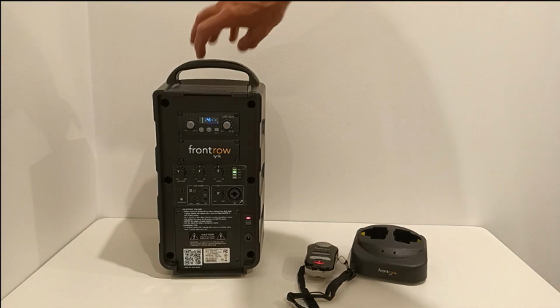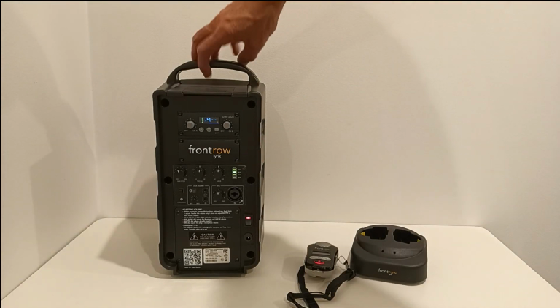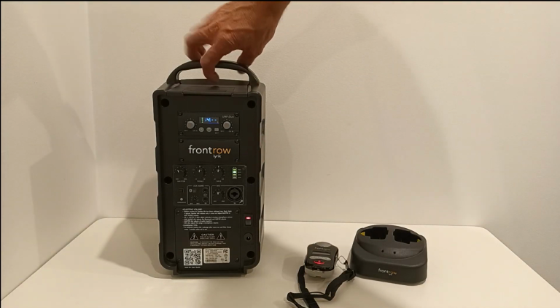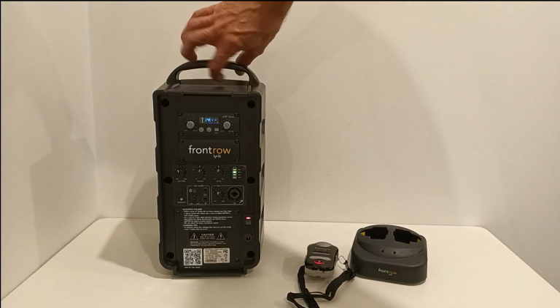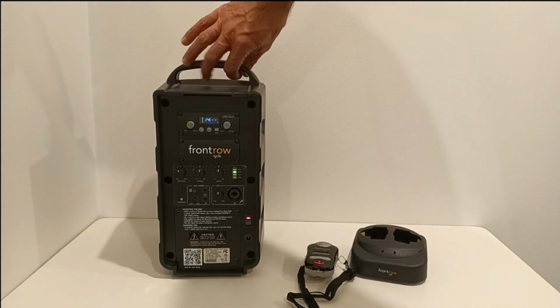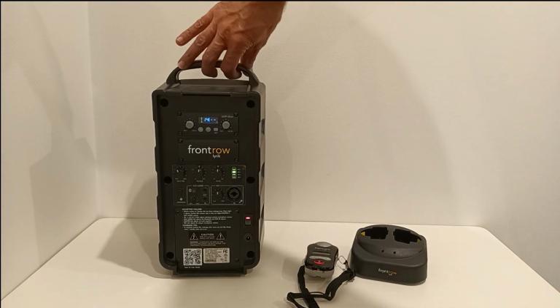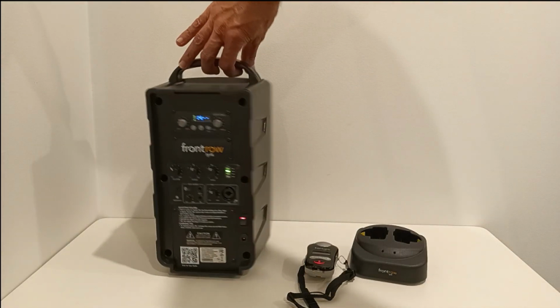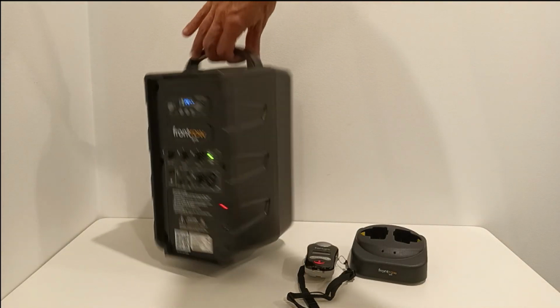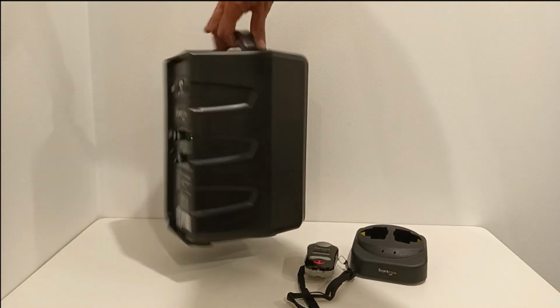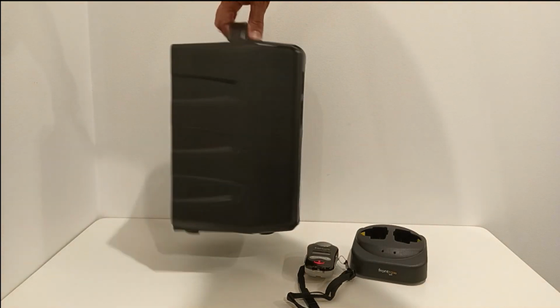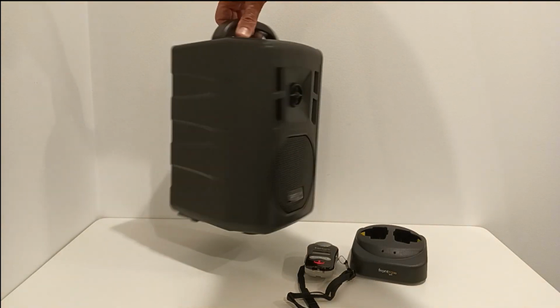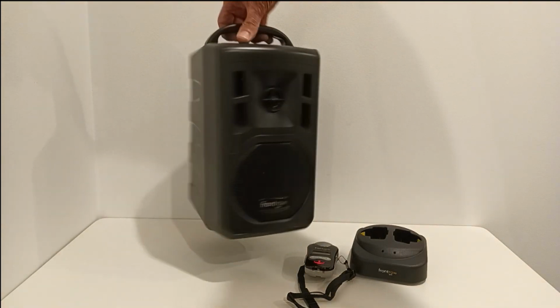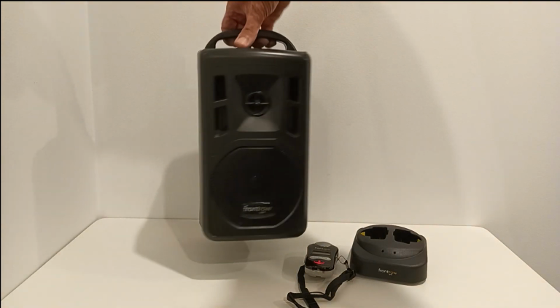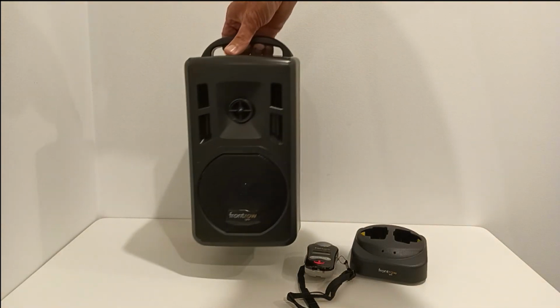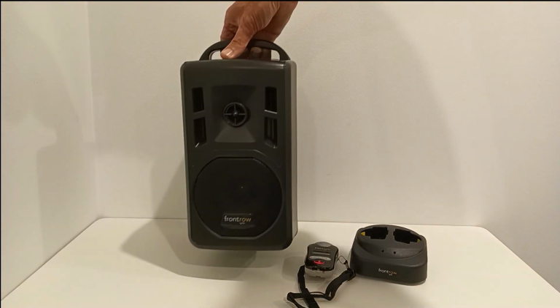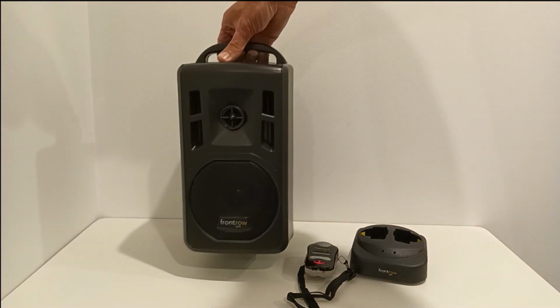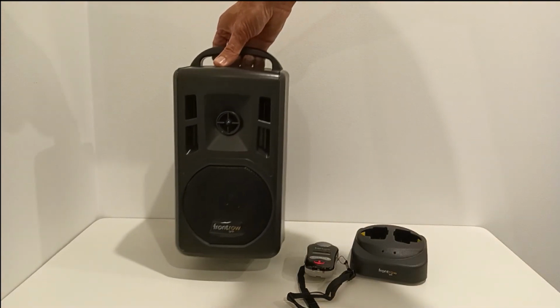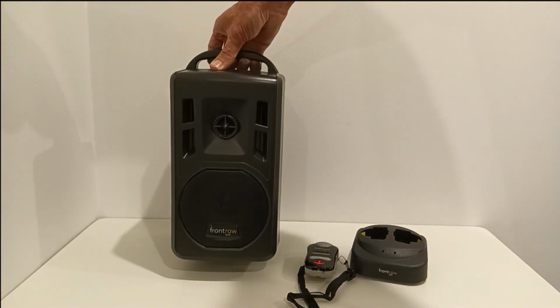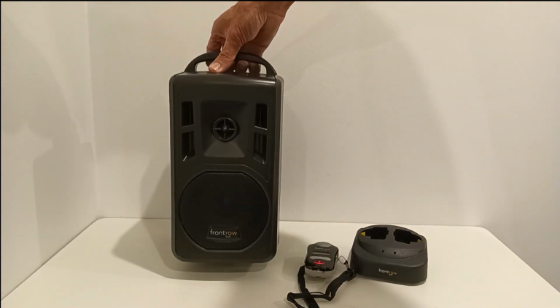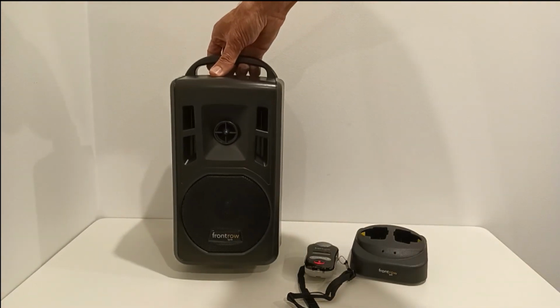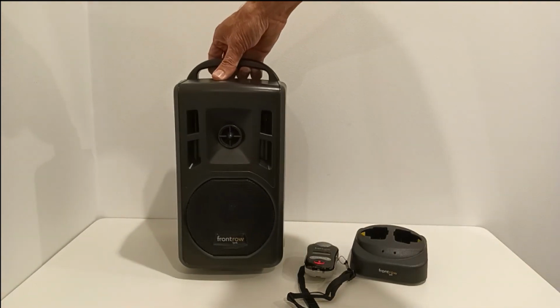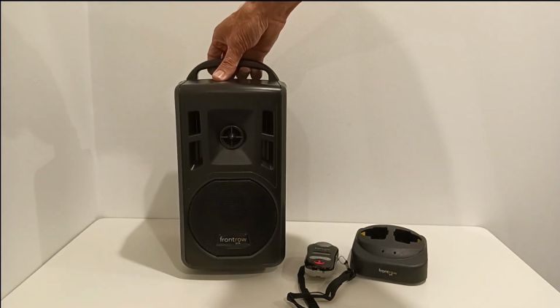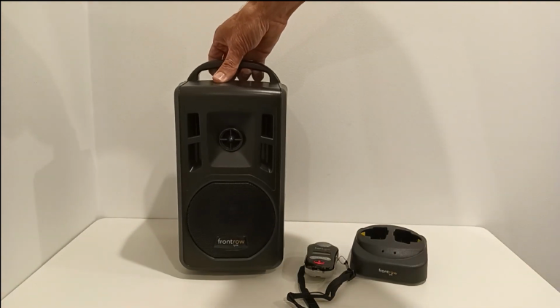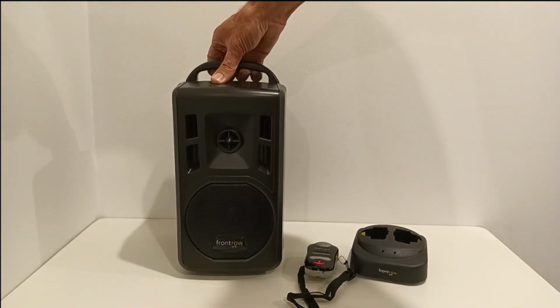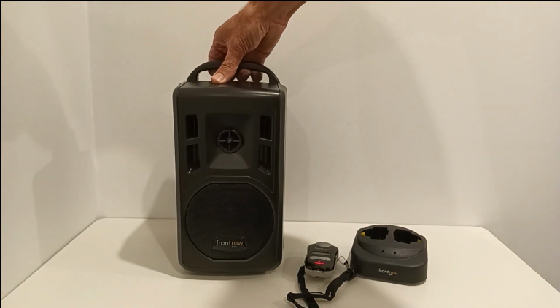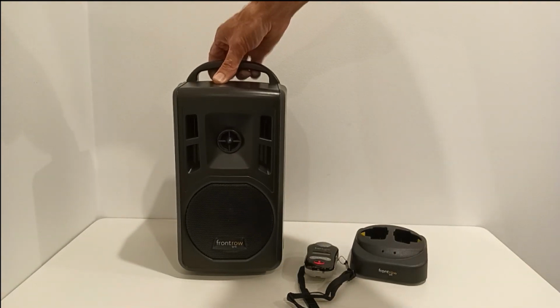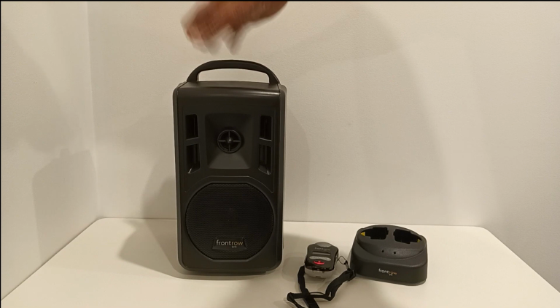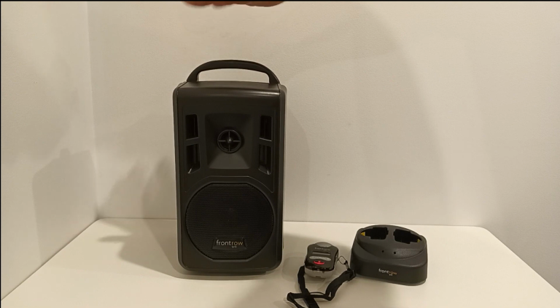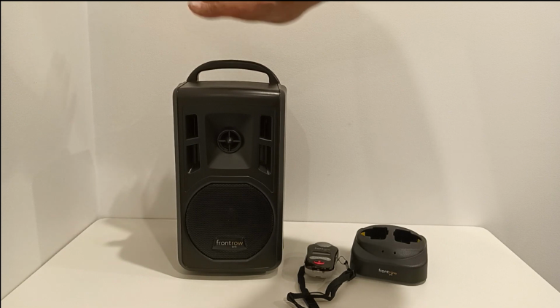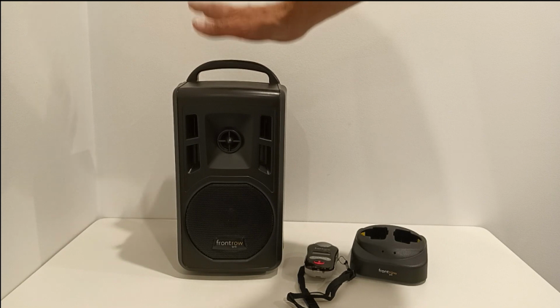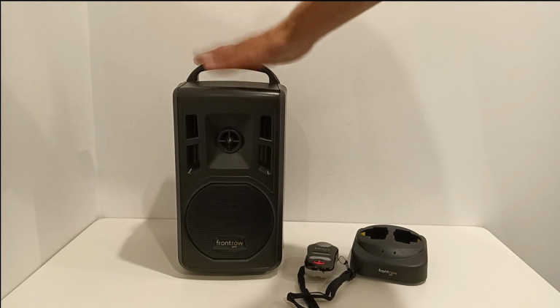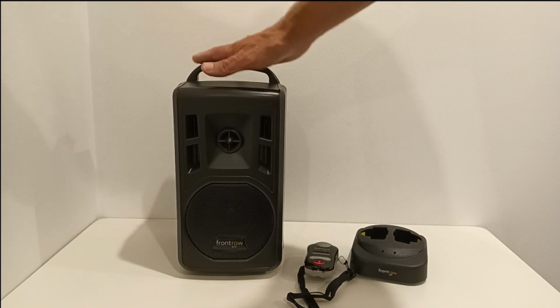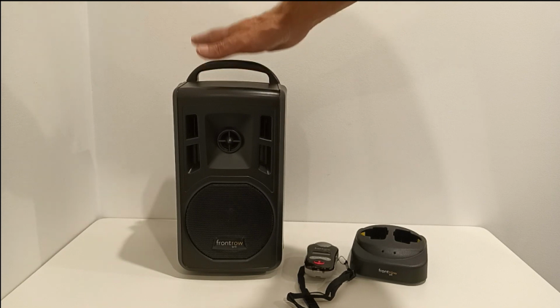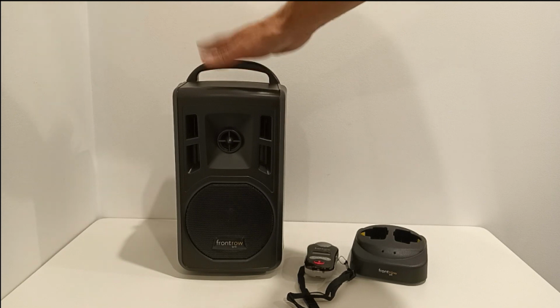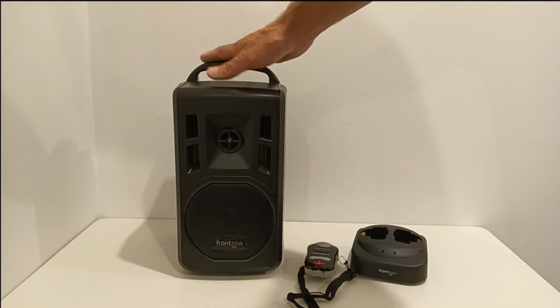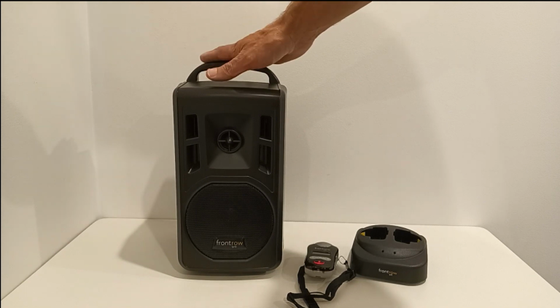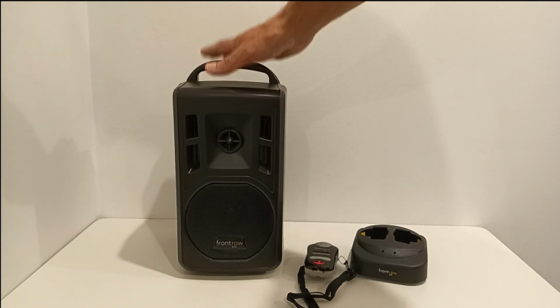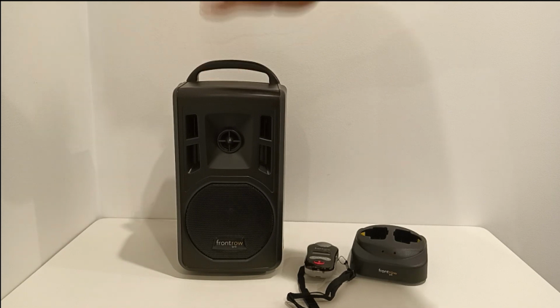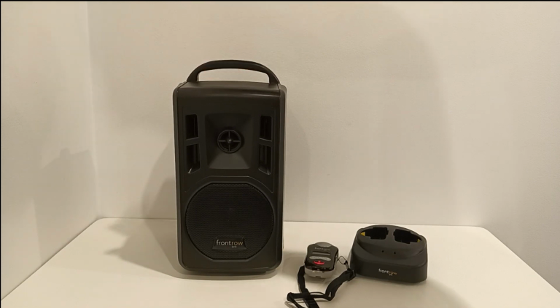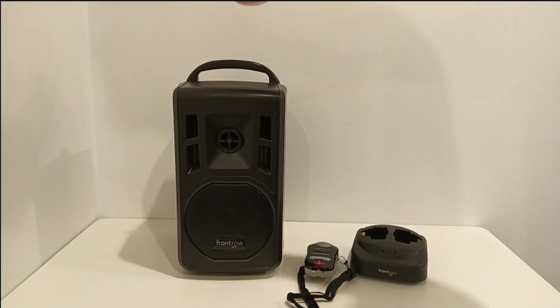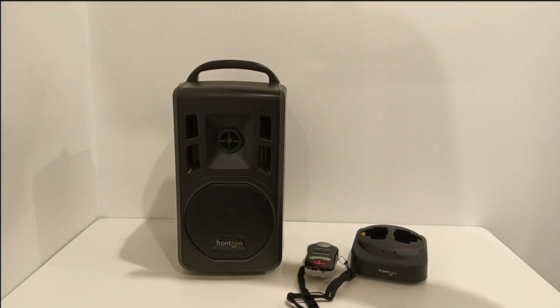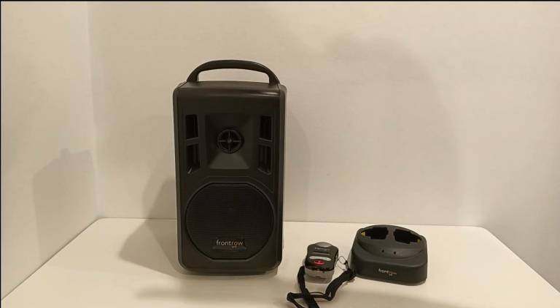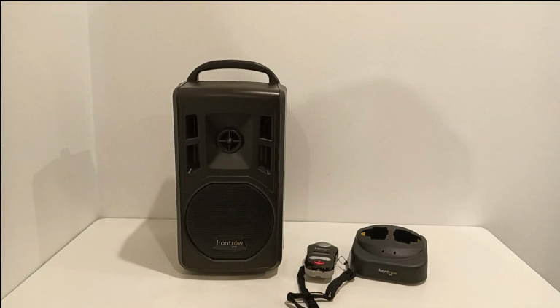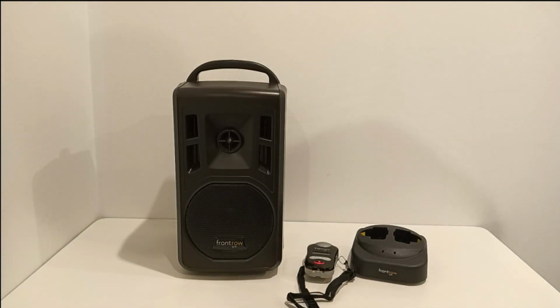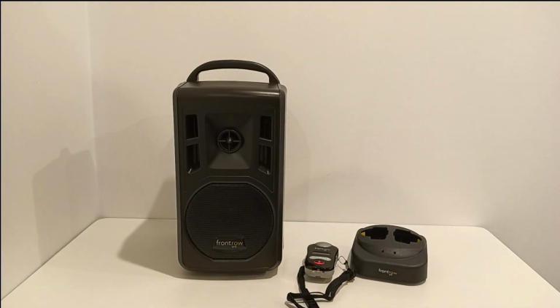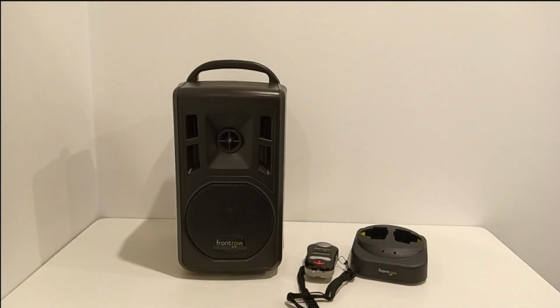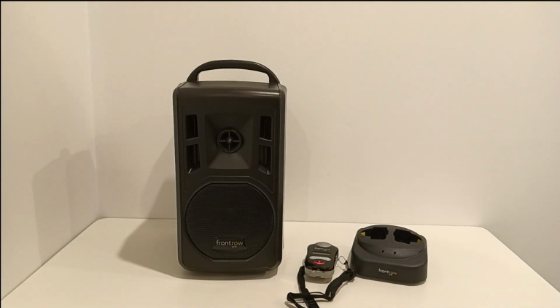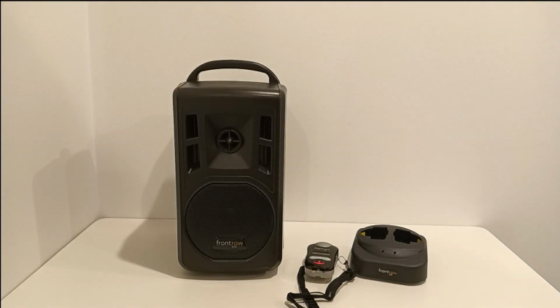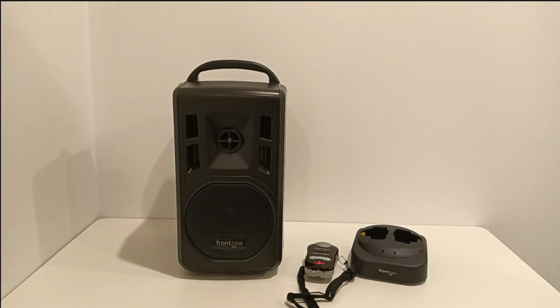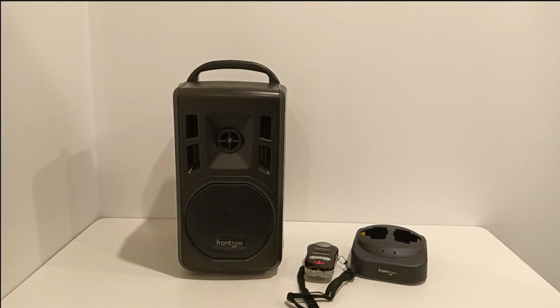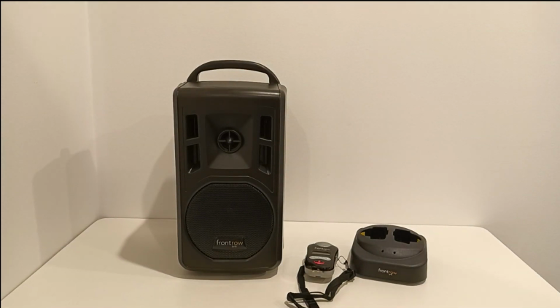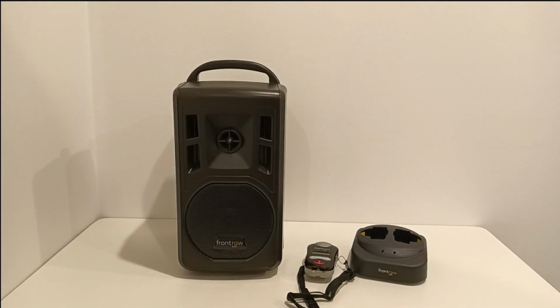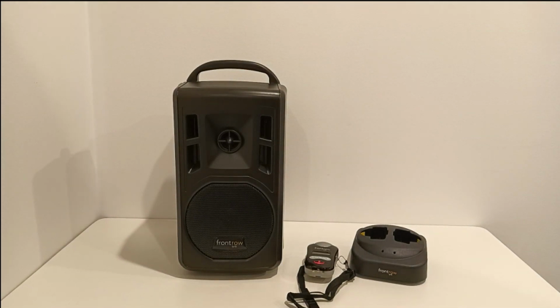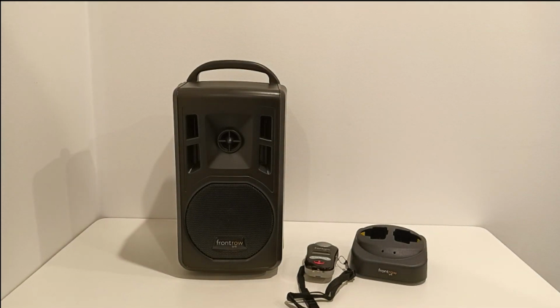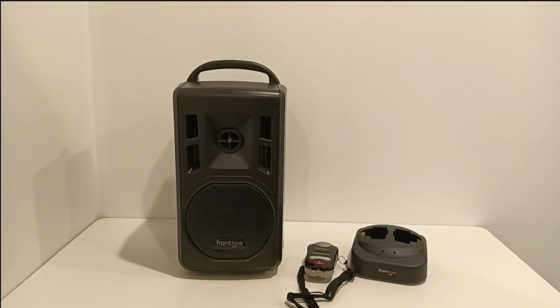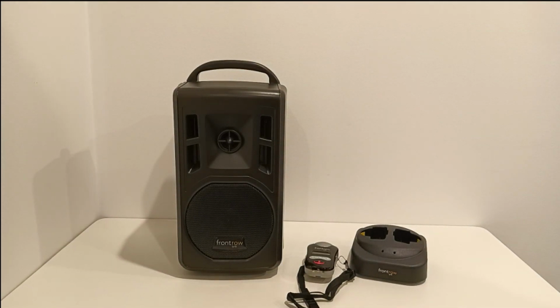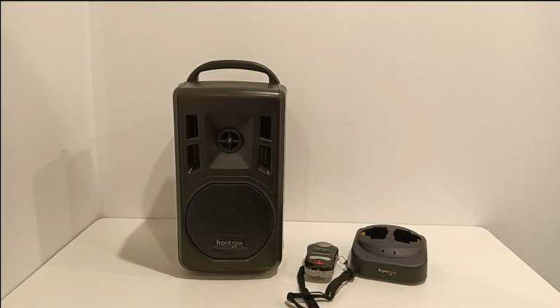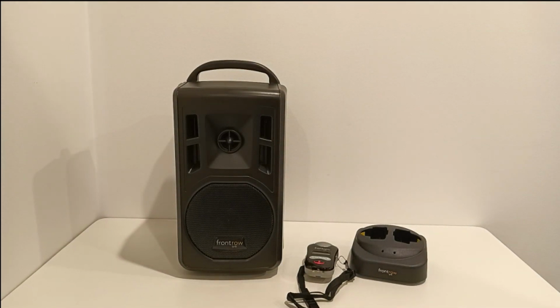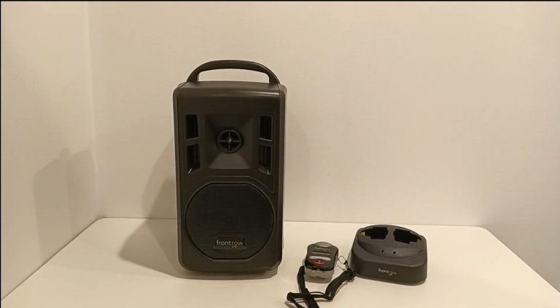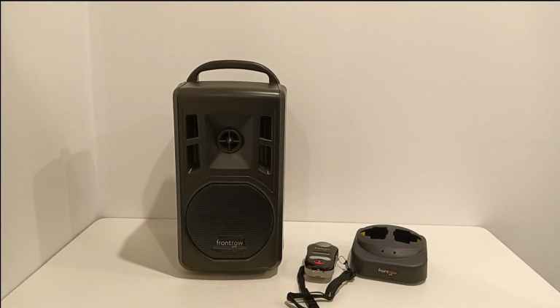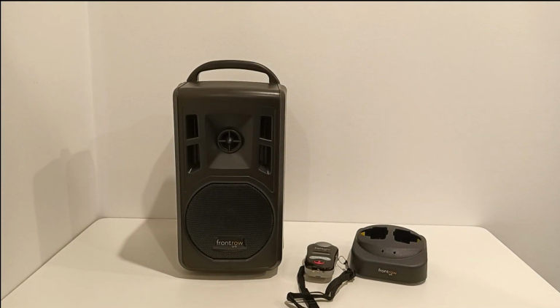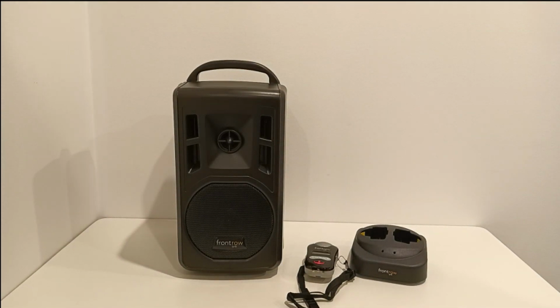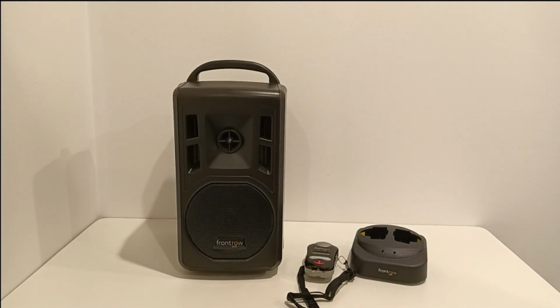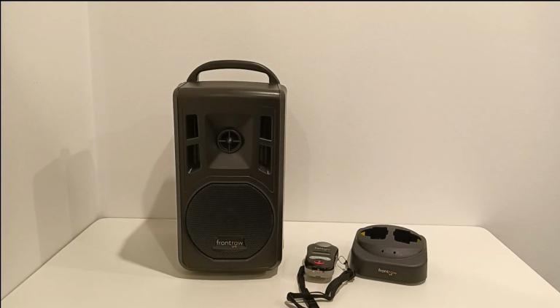So if you're looking for a compact, yet truly portable, powerful unit, then the Lyric is the solution for you.